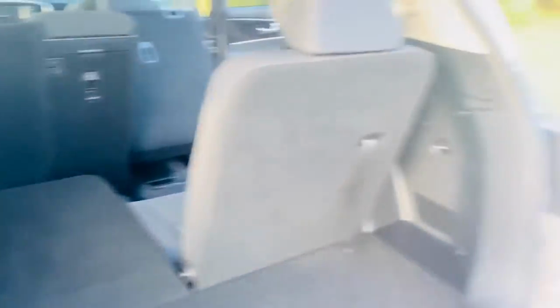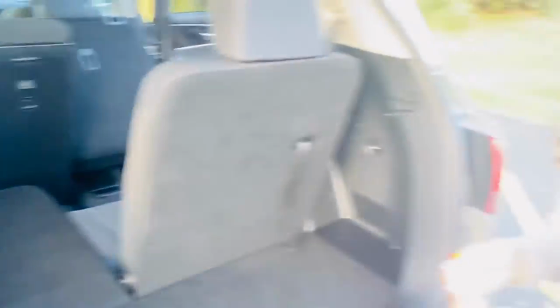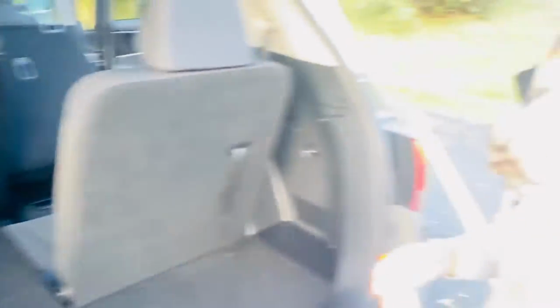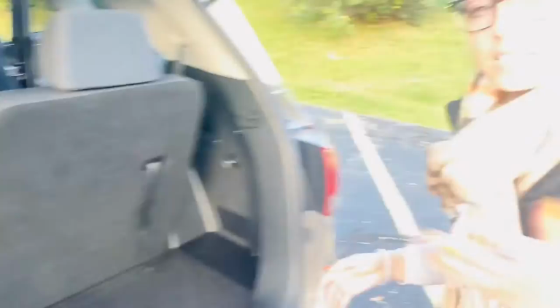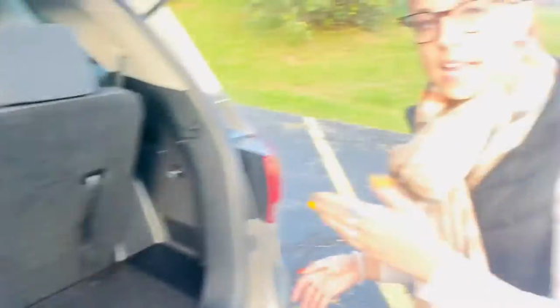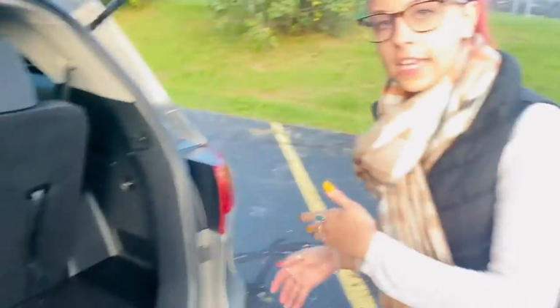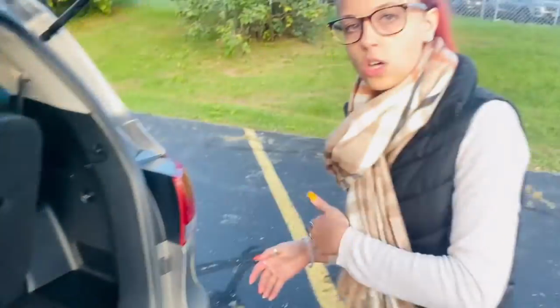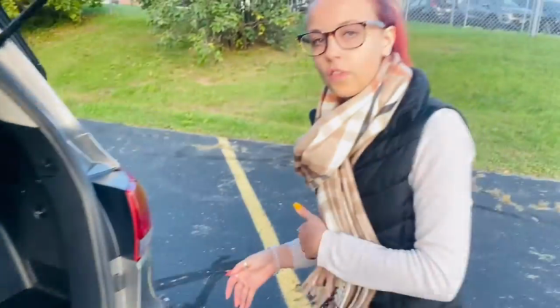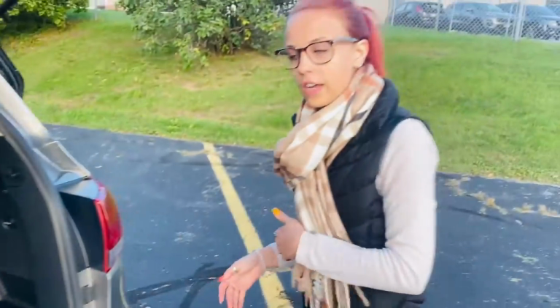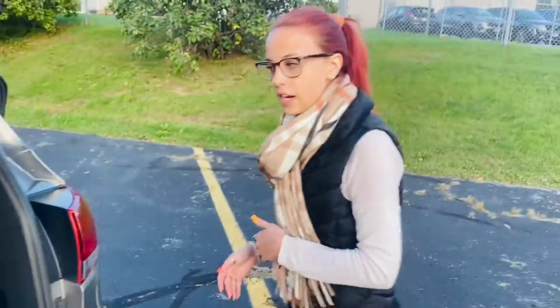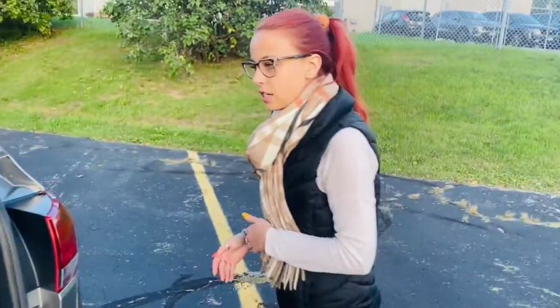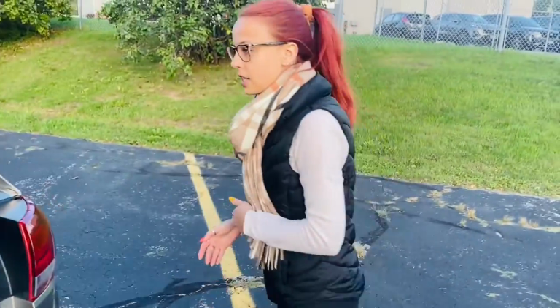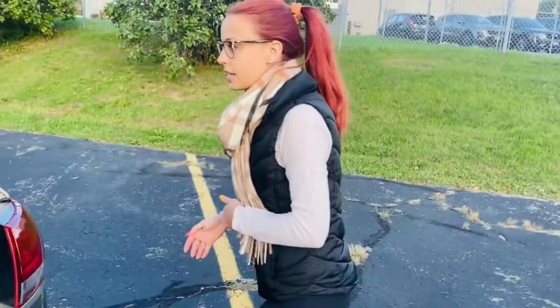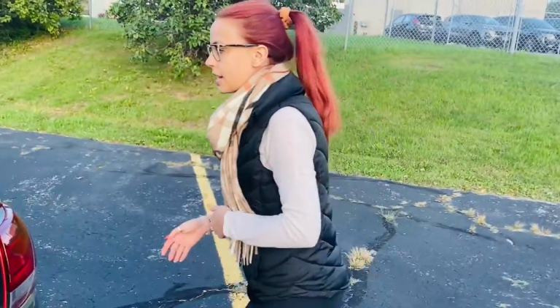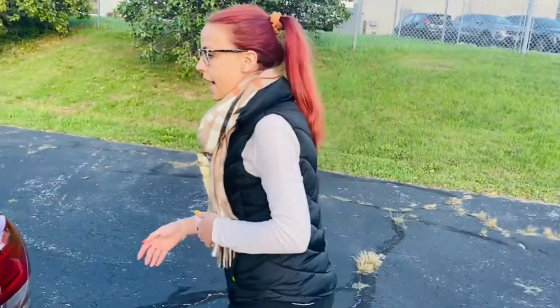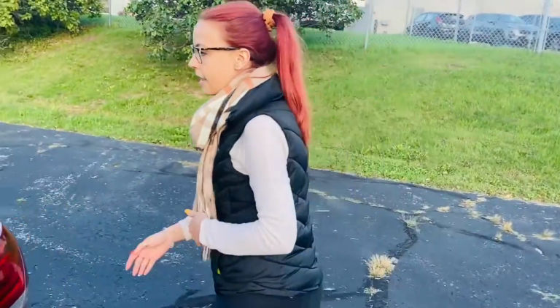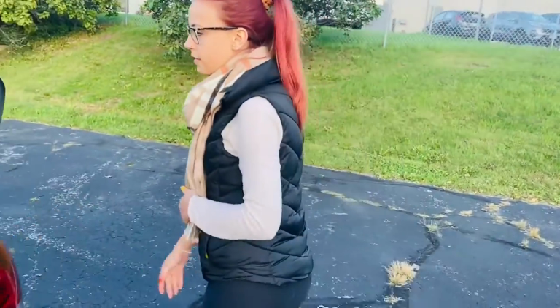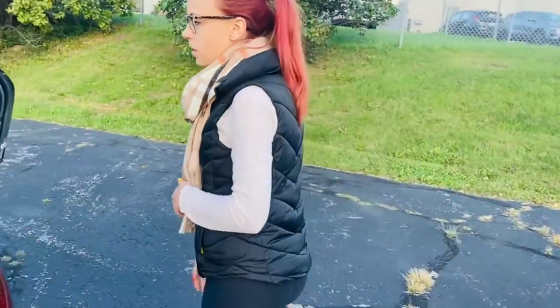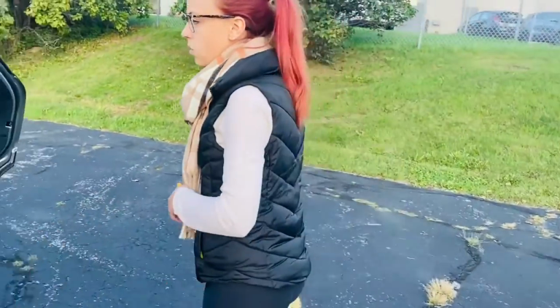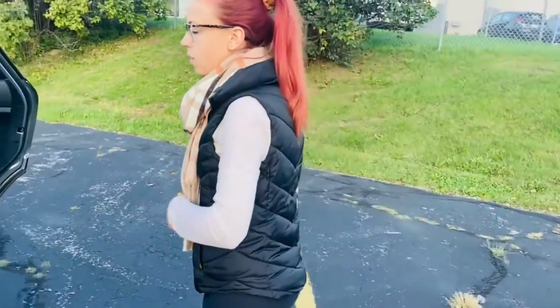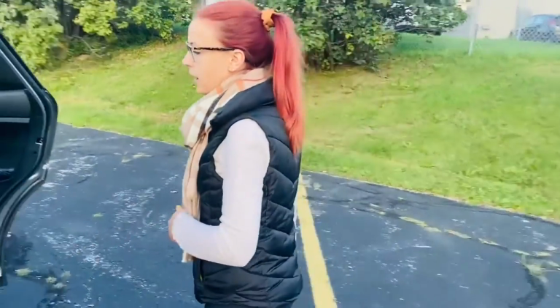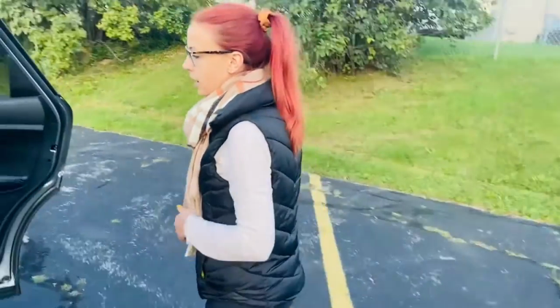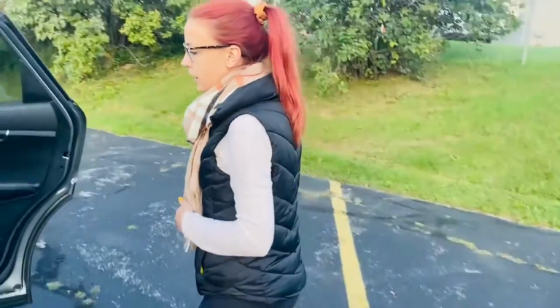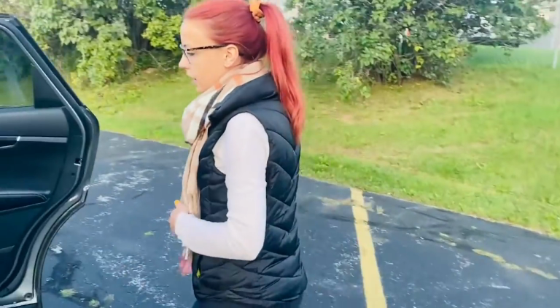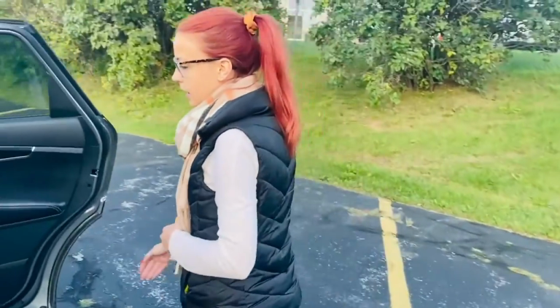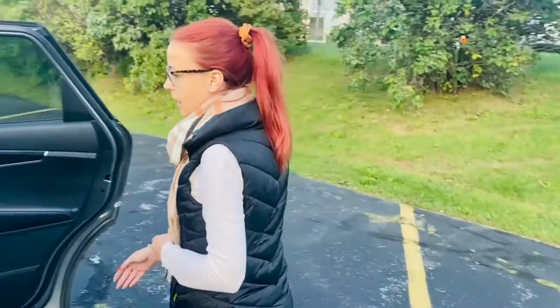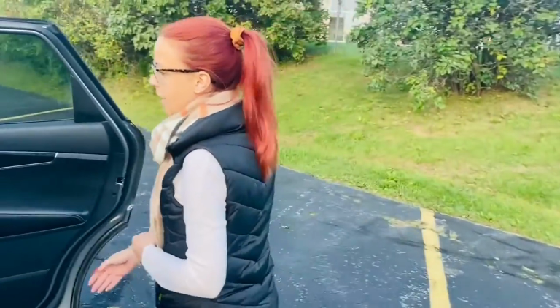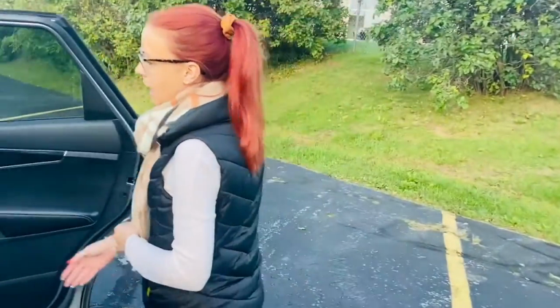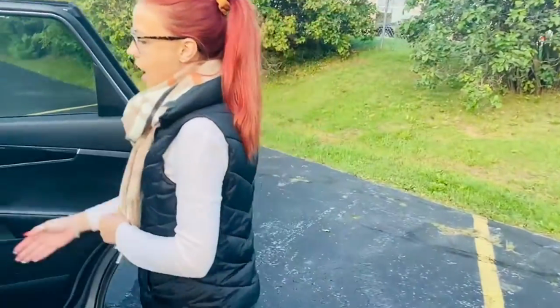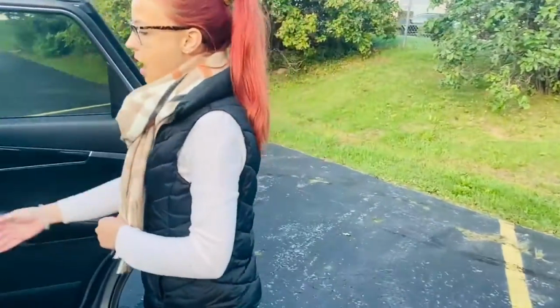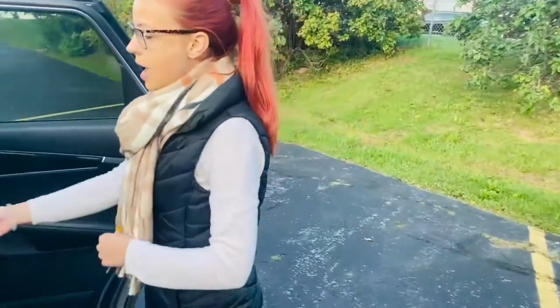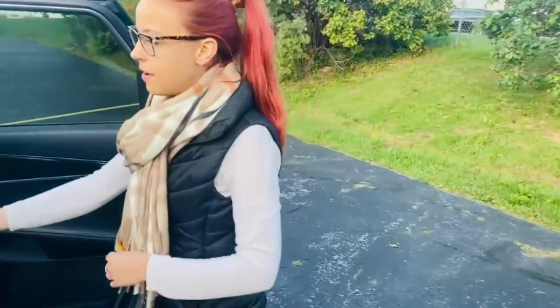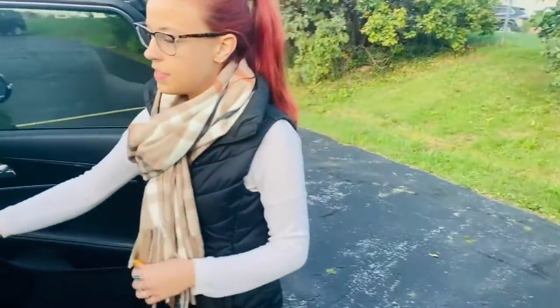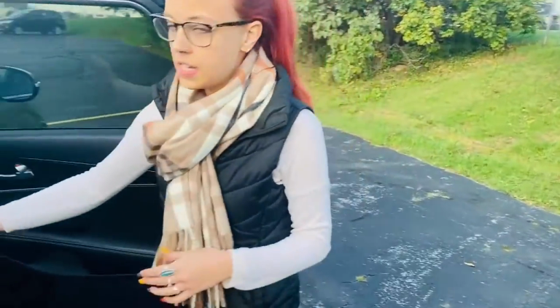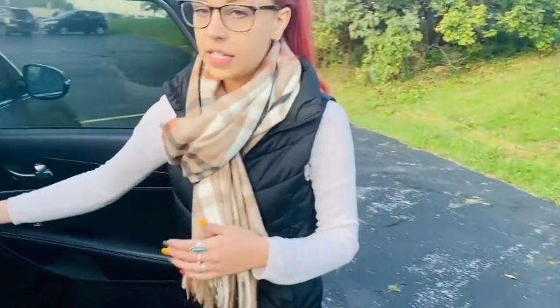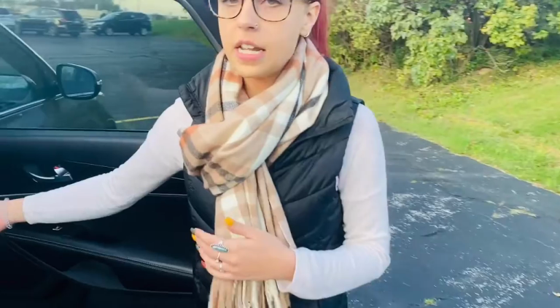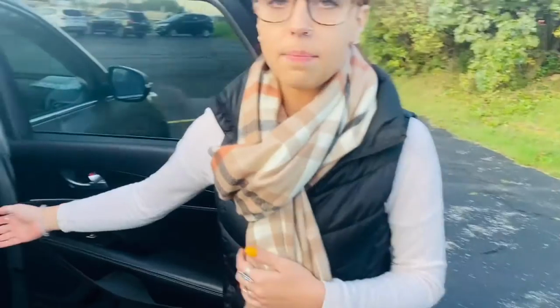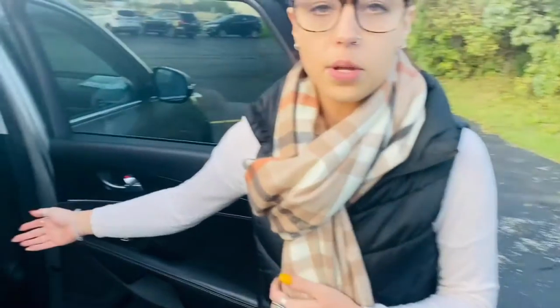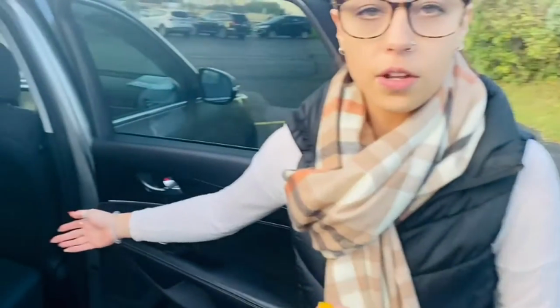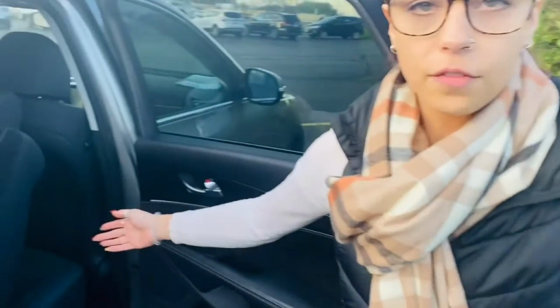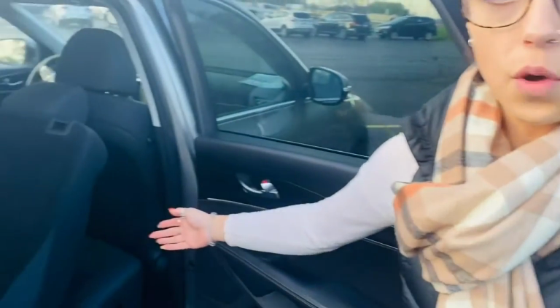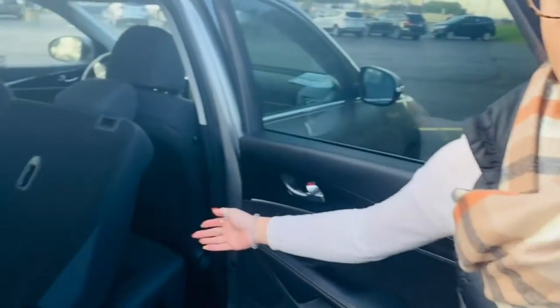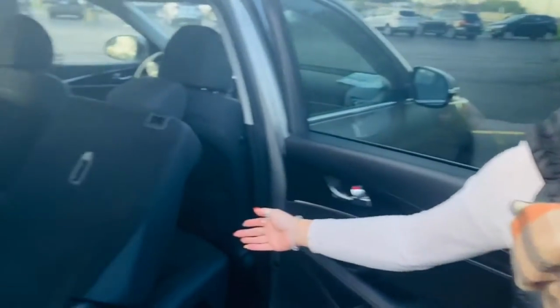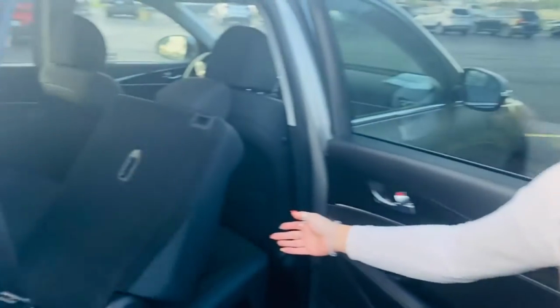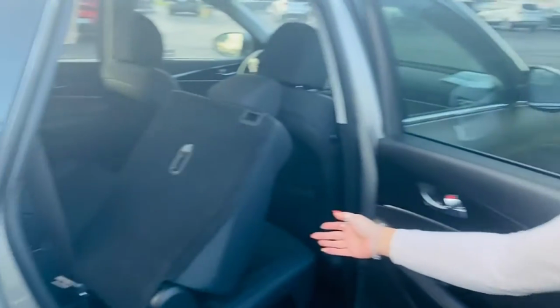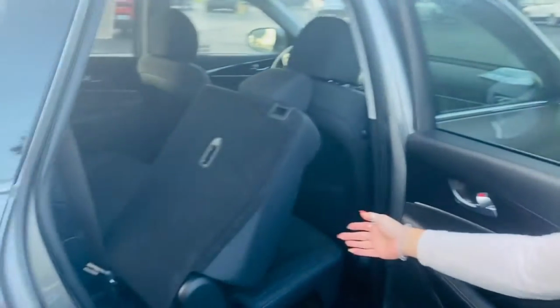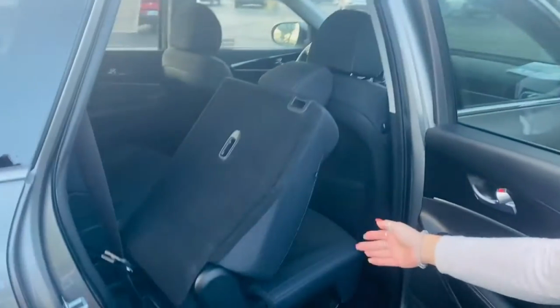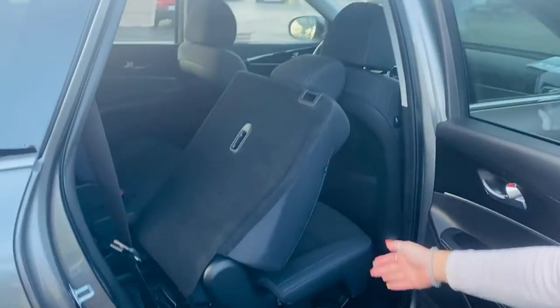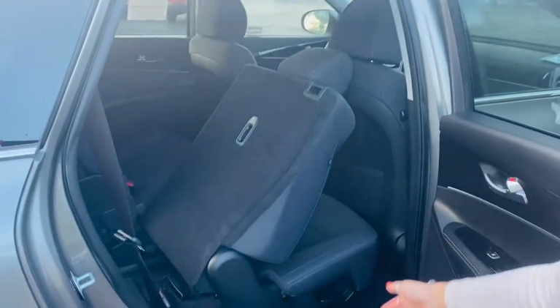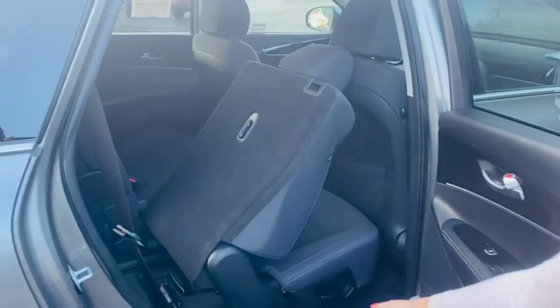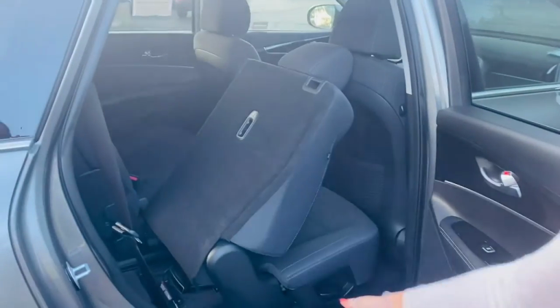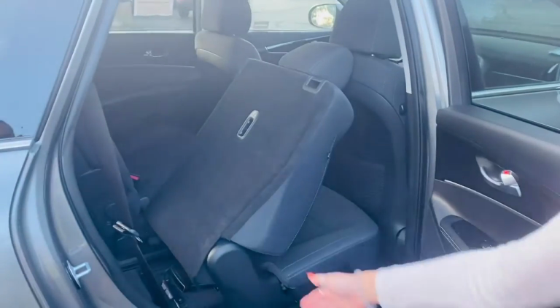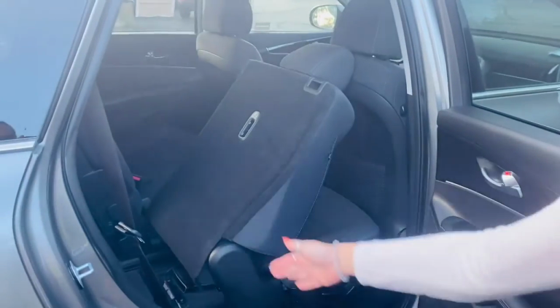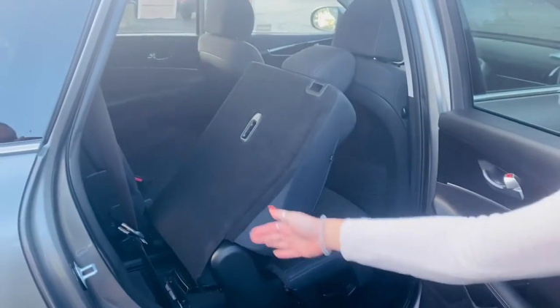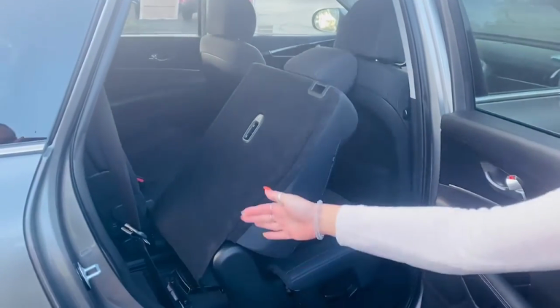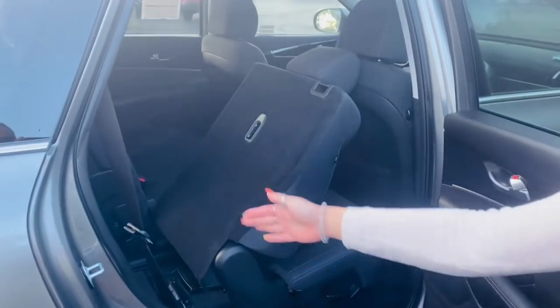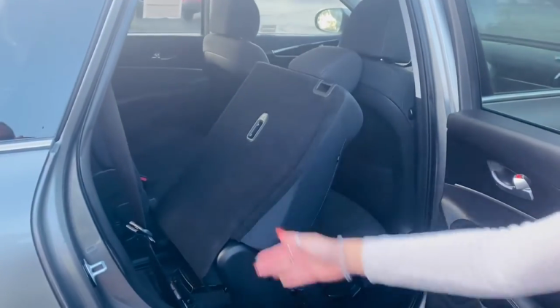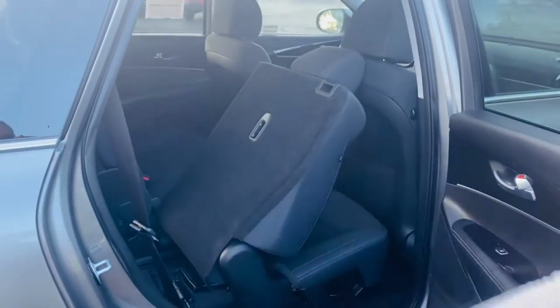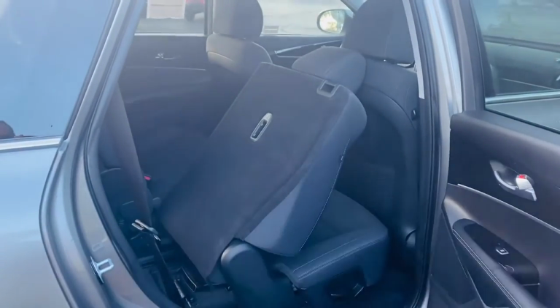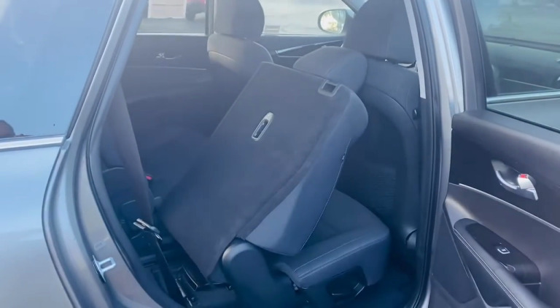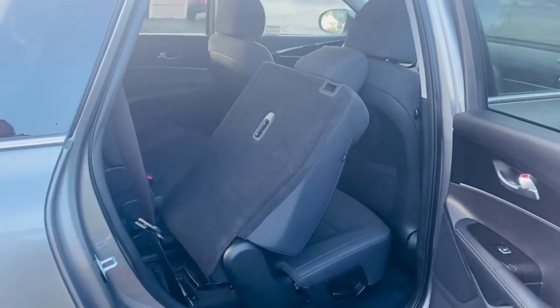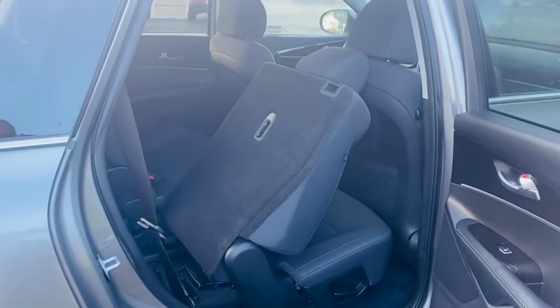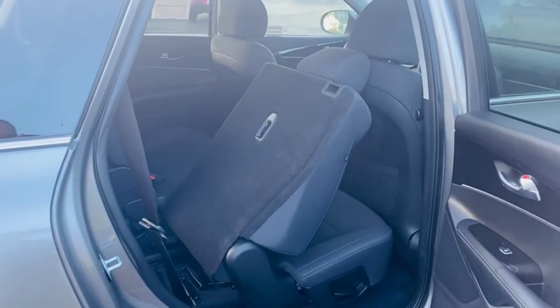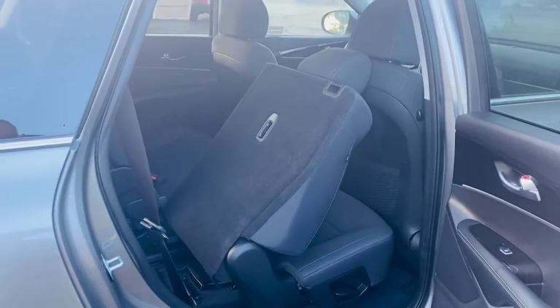I'm going to take you over here to the side real quick. I have this seat pulled forward to show you how you access the third row.